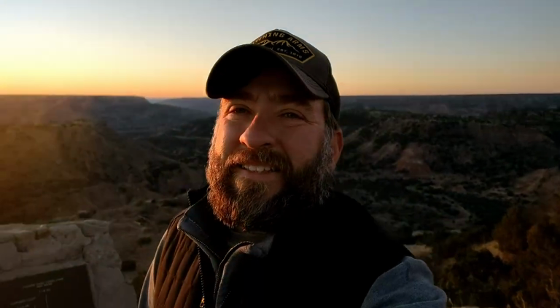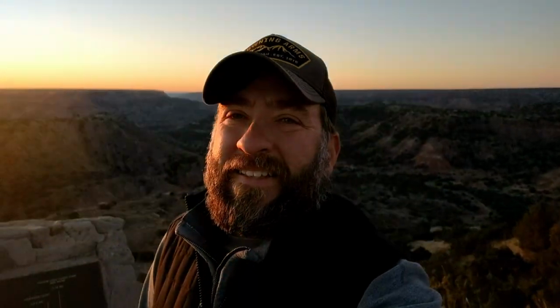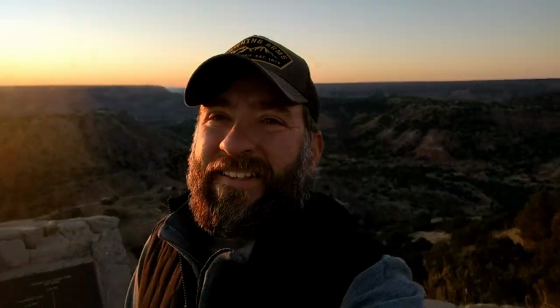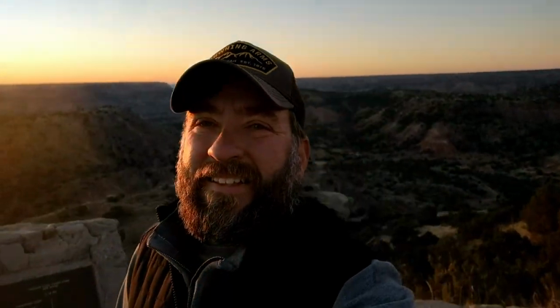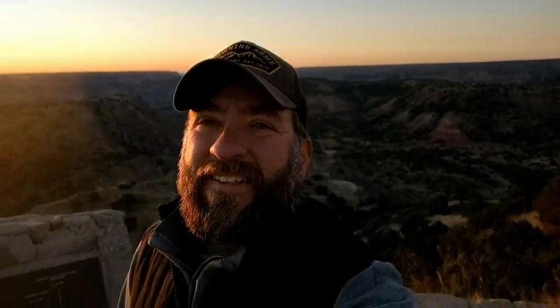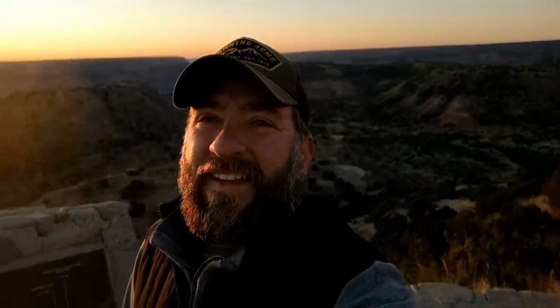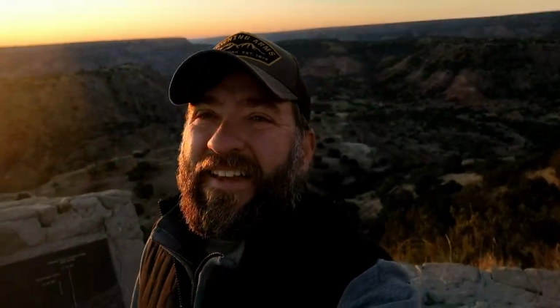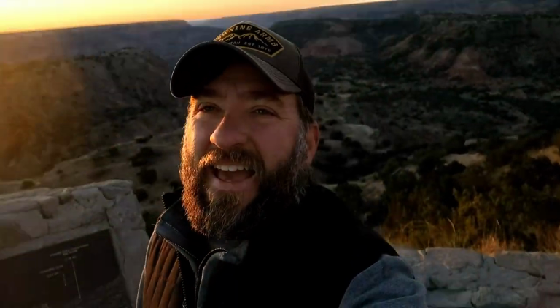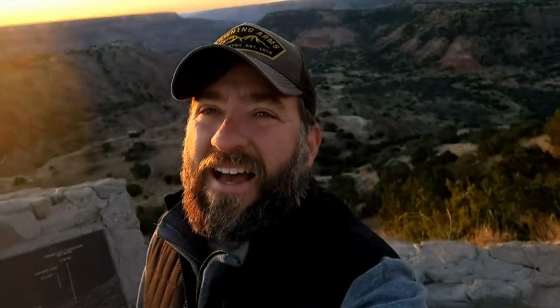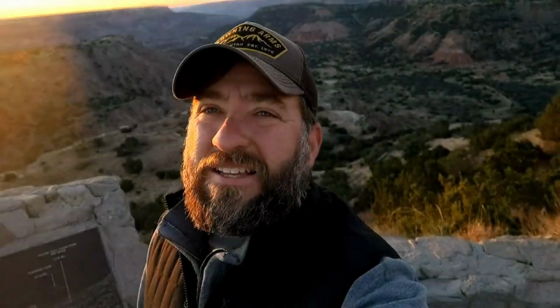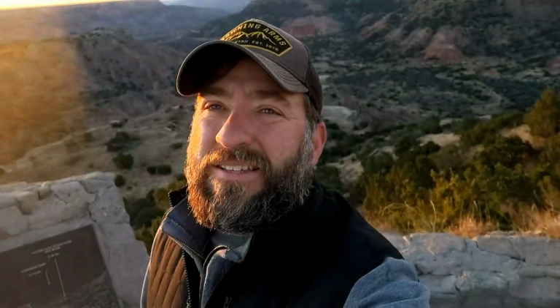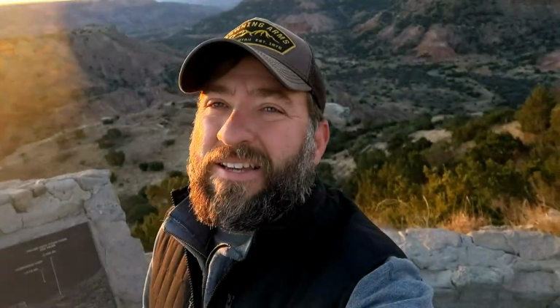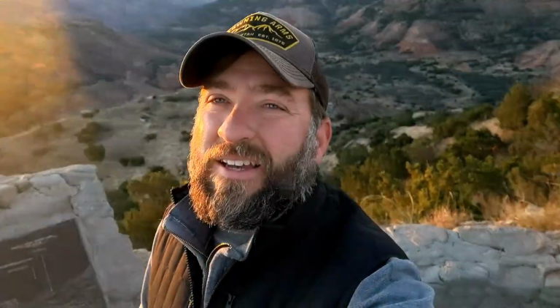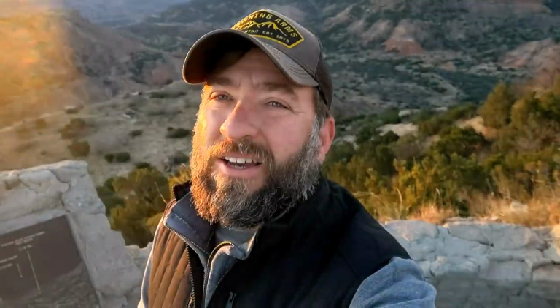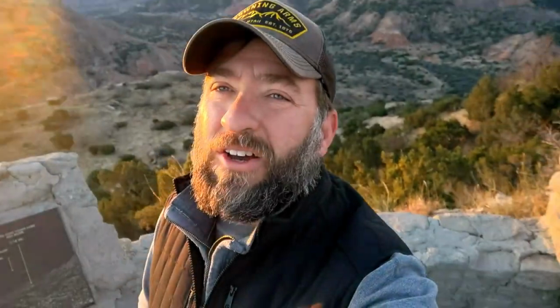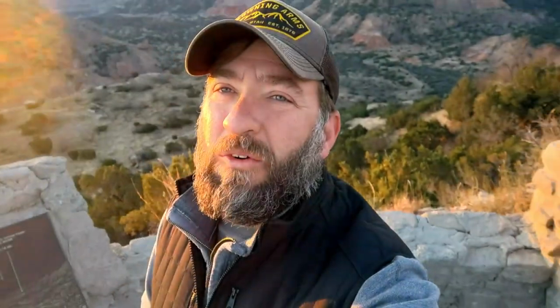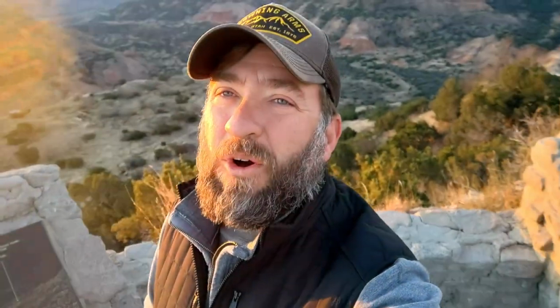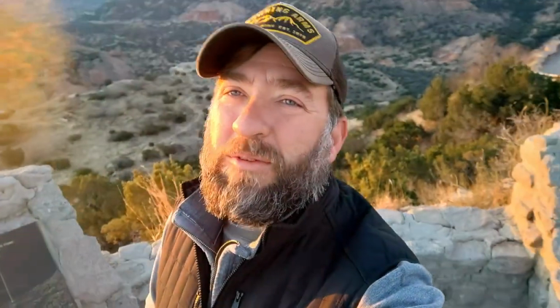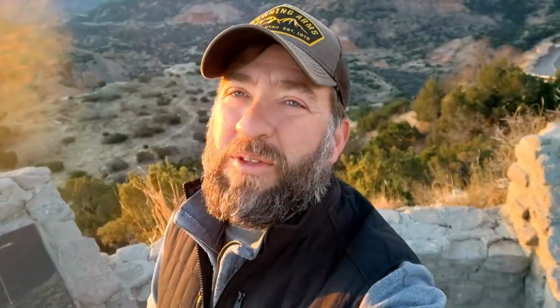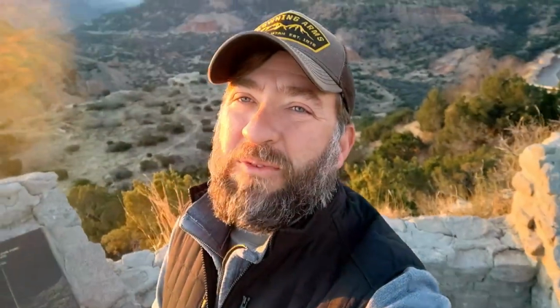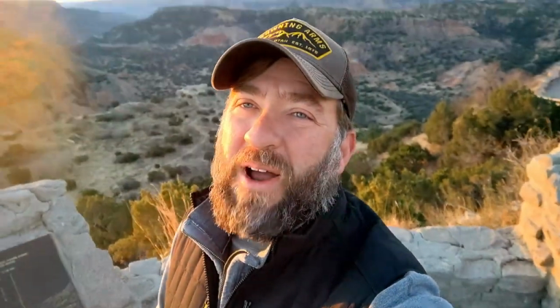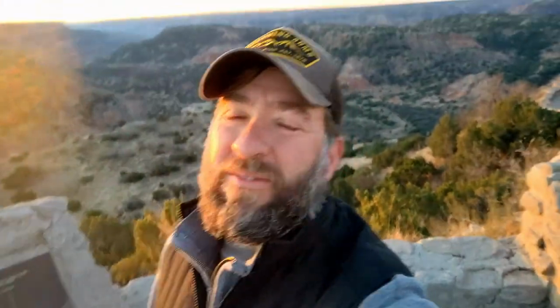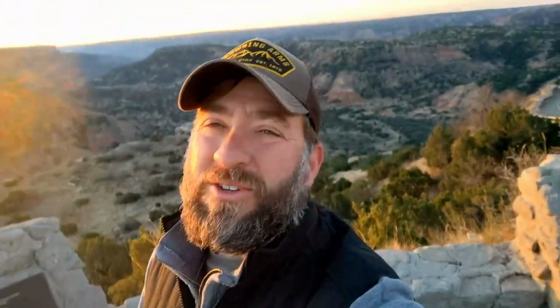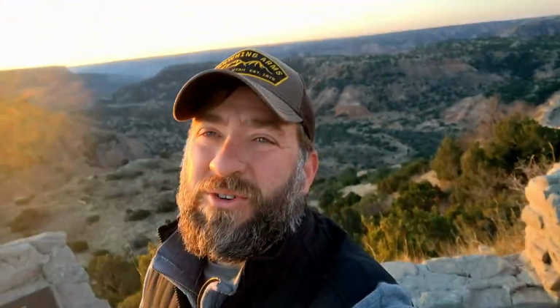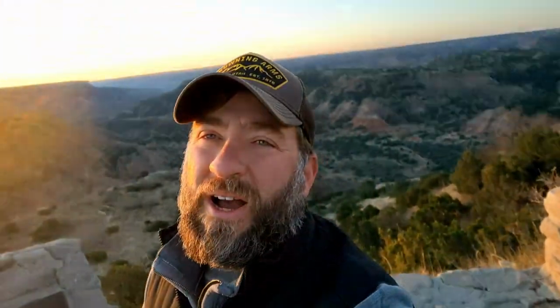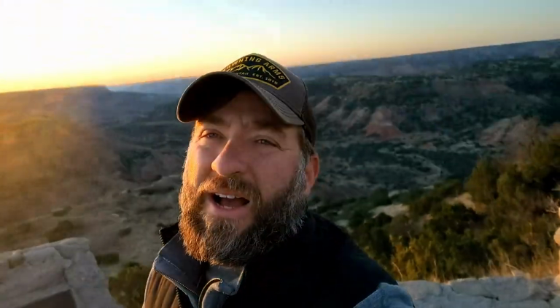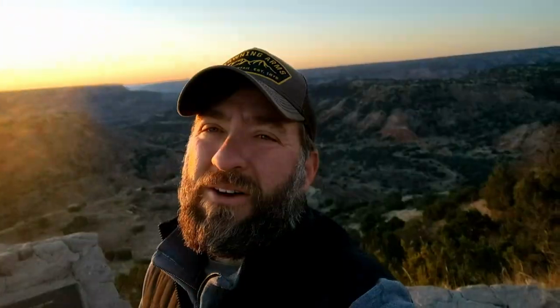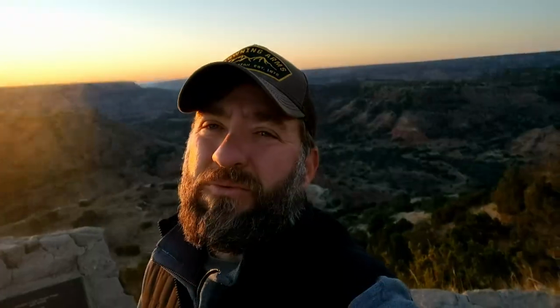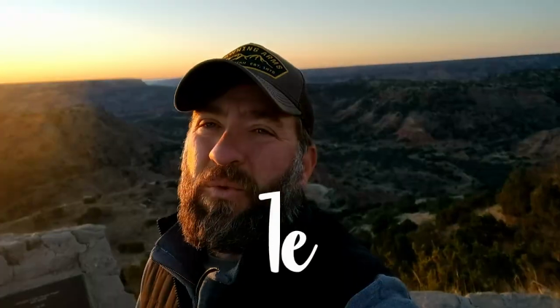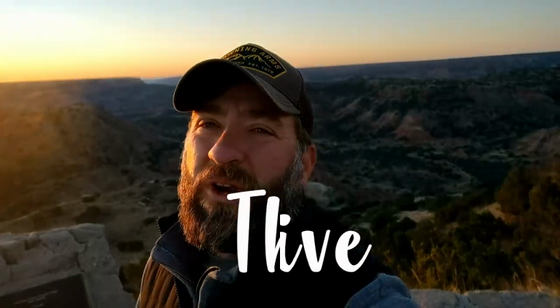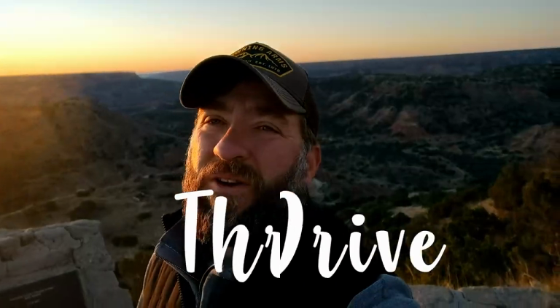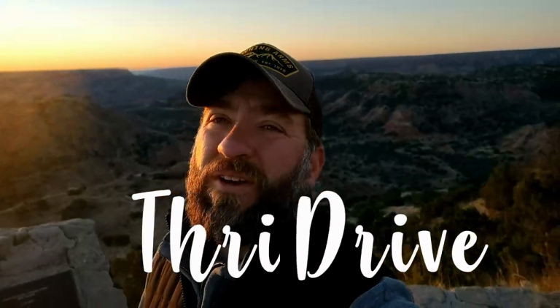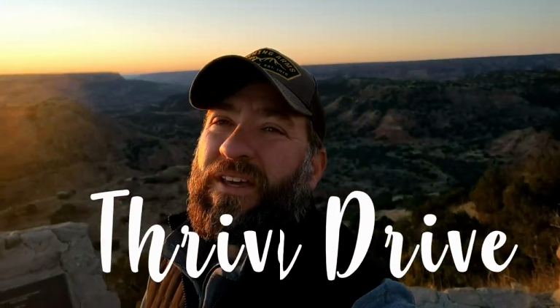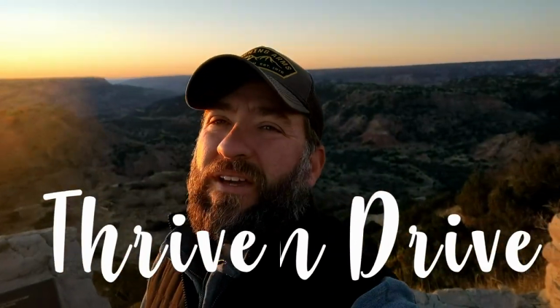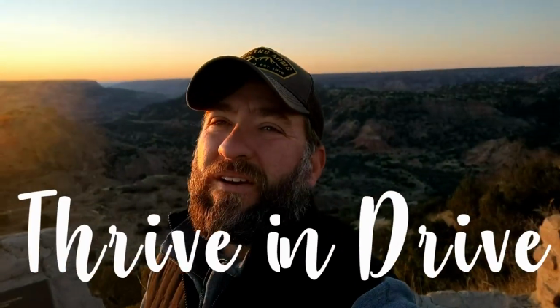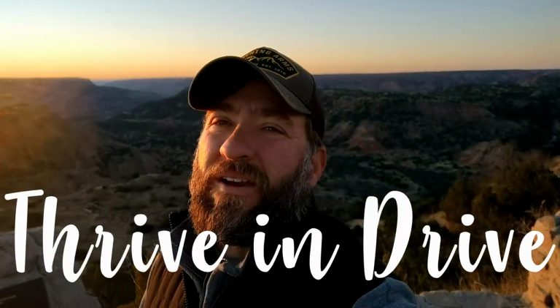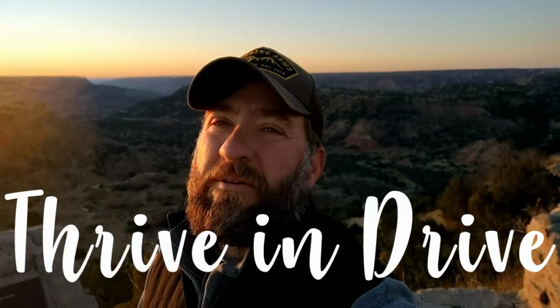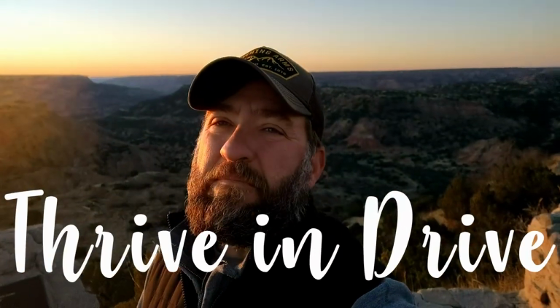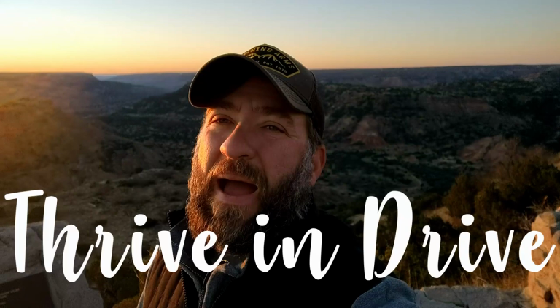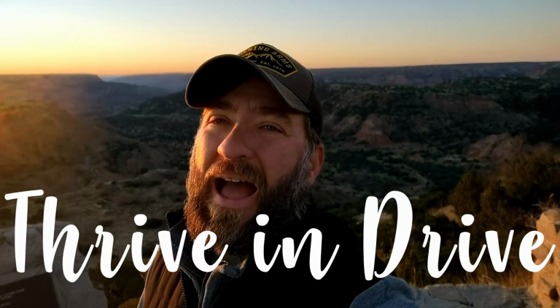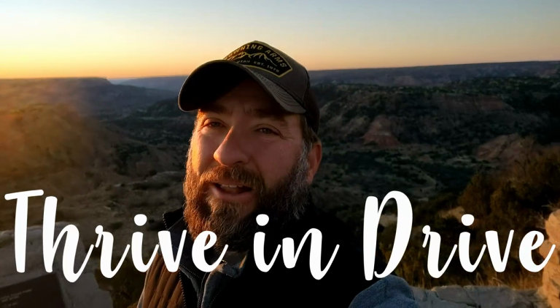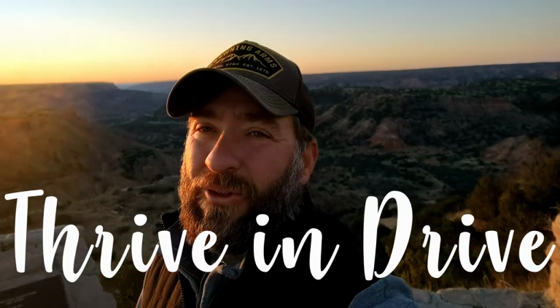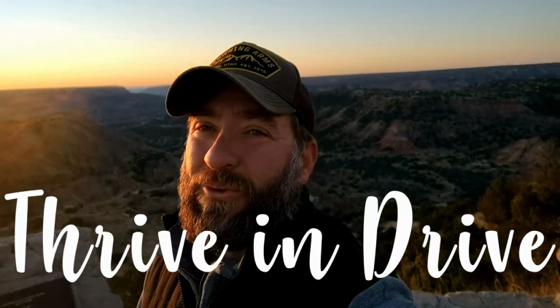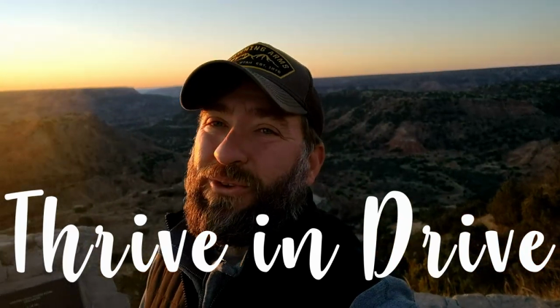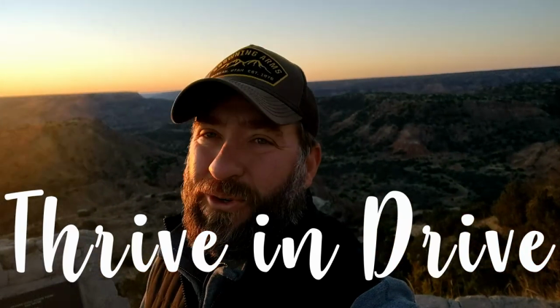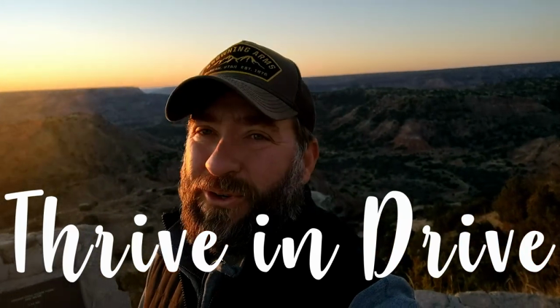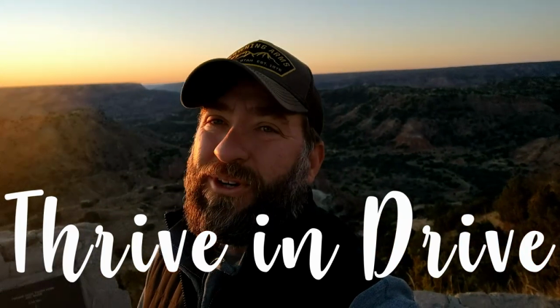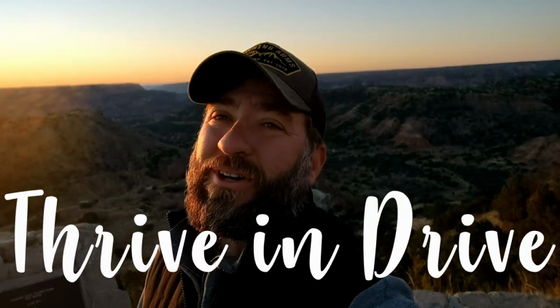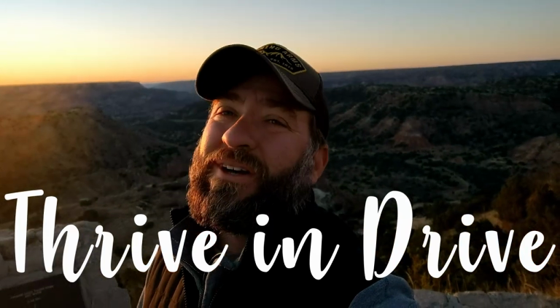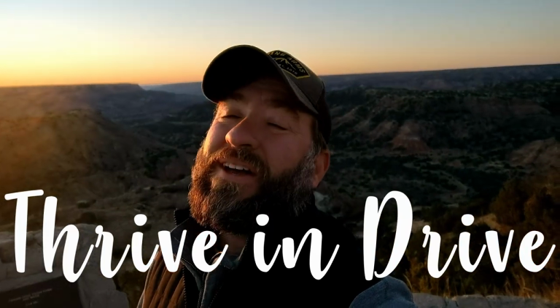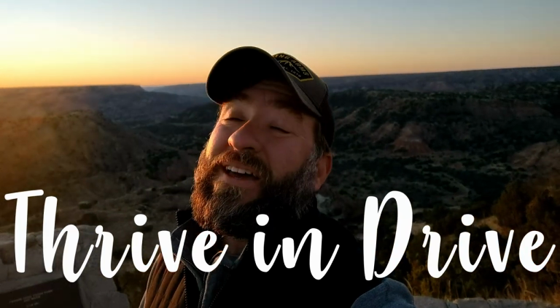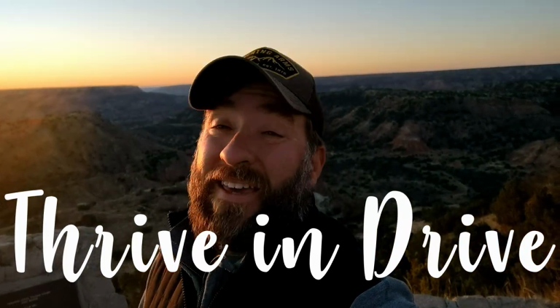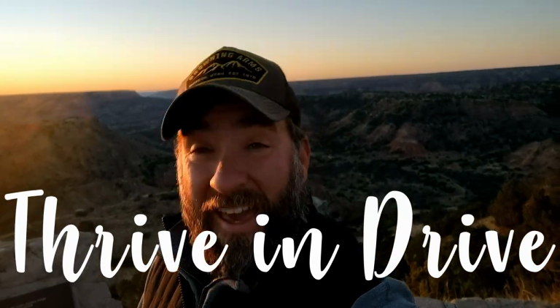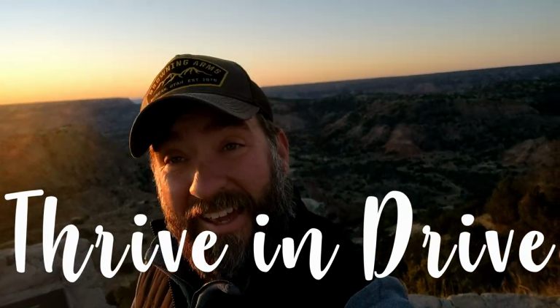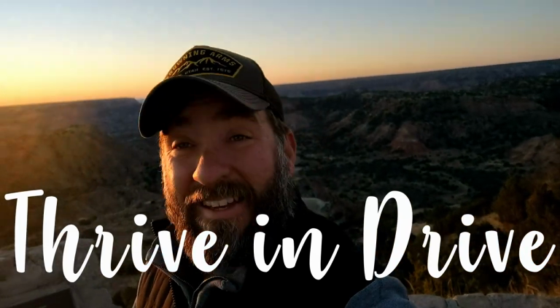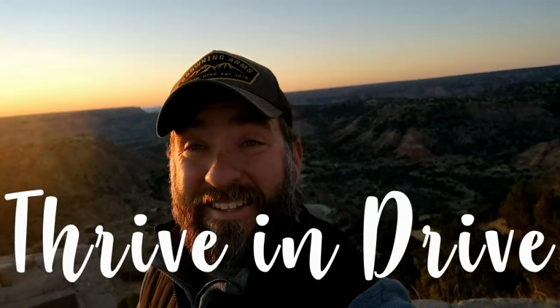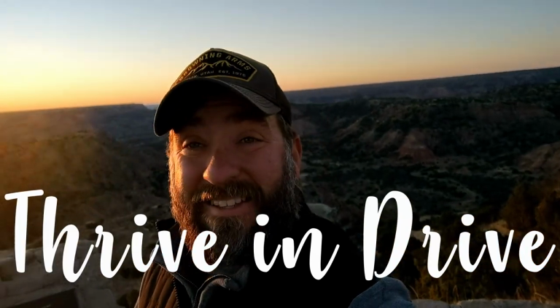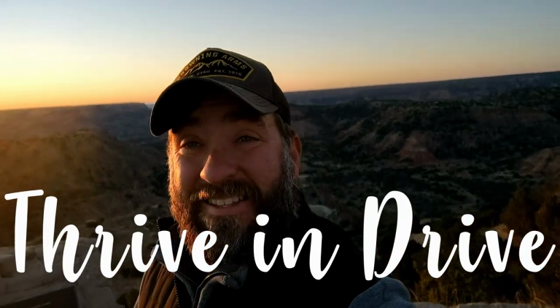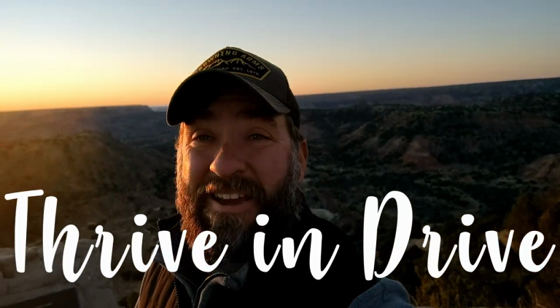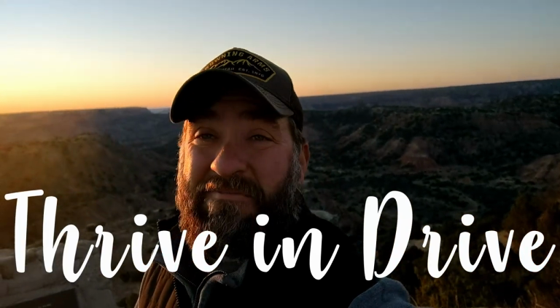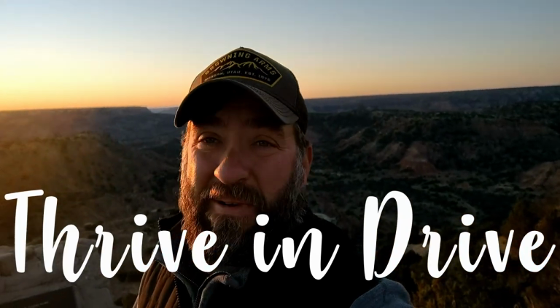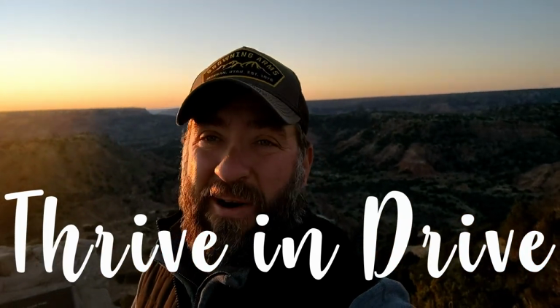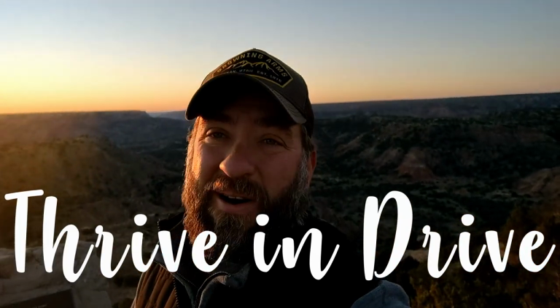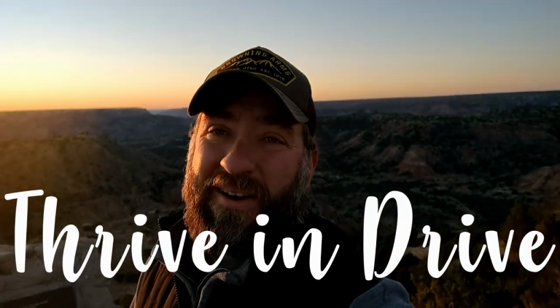Hey guys, welcome to Thrive and Drive. We are here in Palo Duro Canyon State Park.